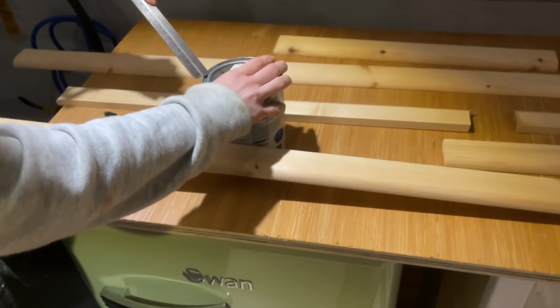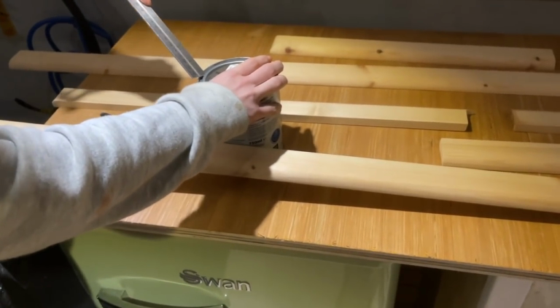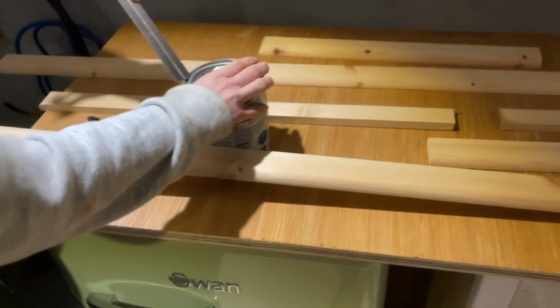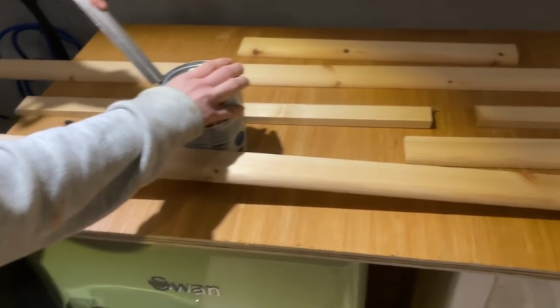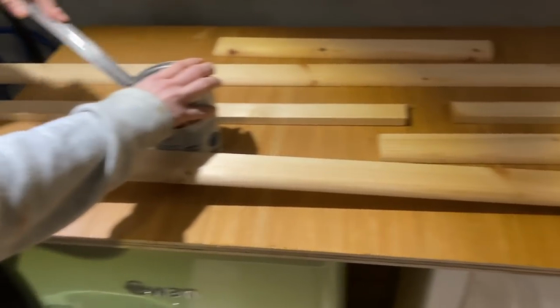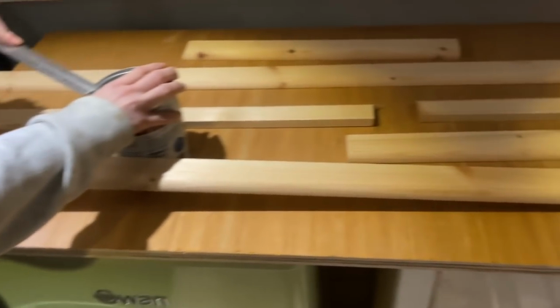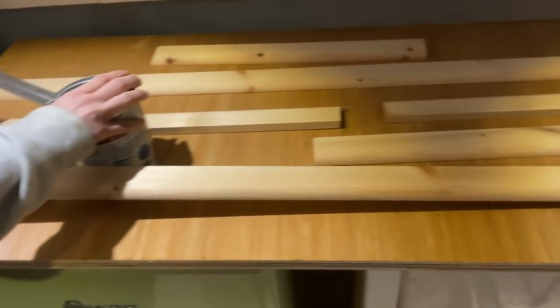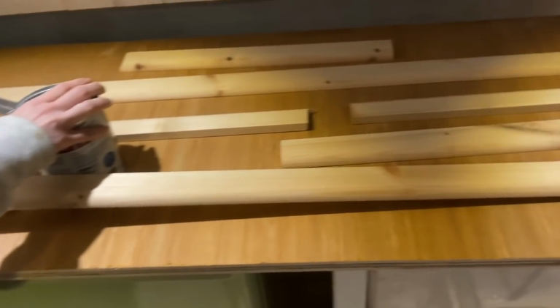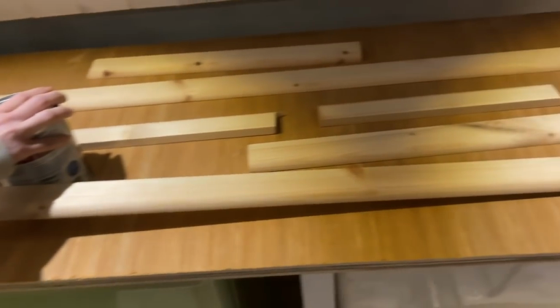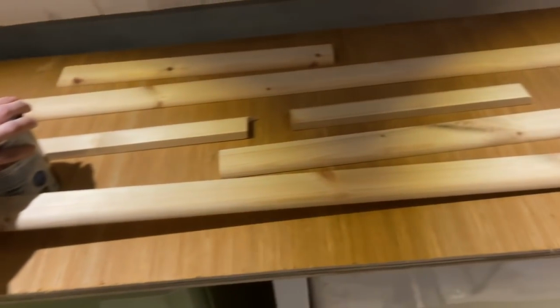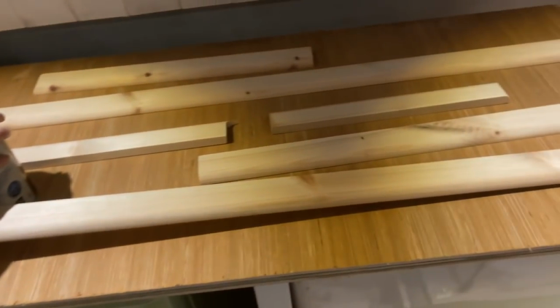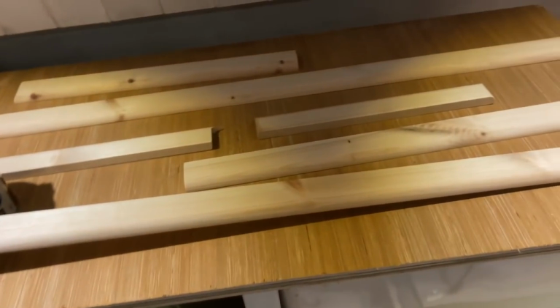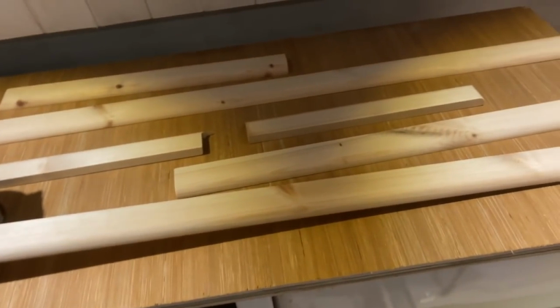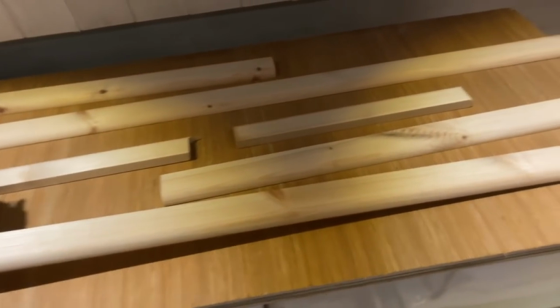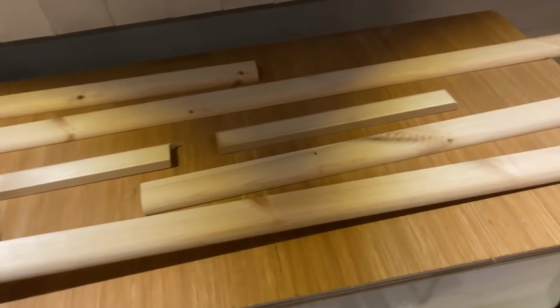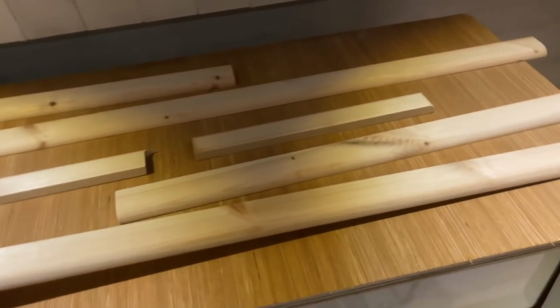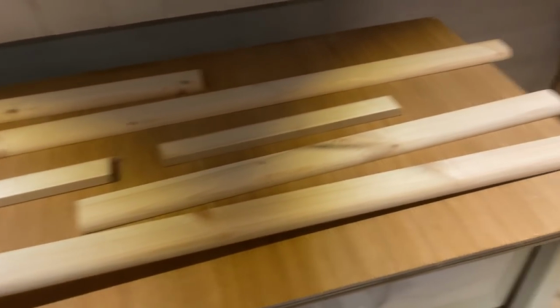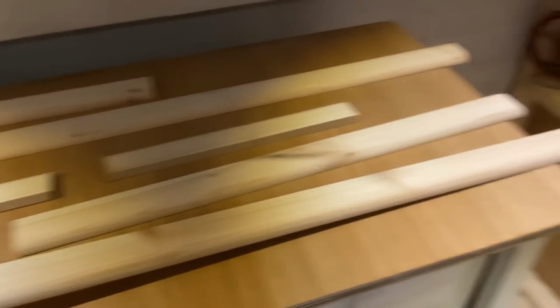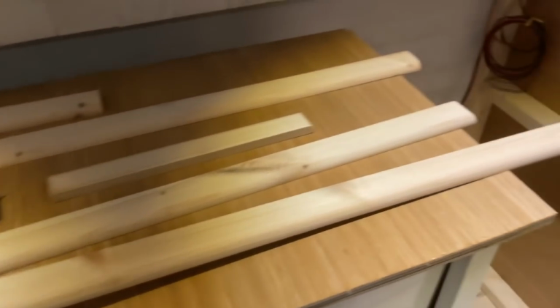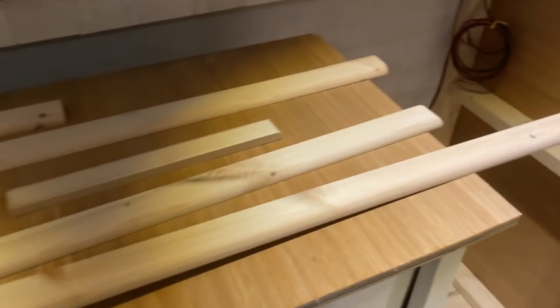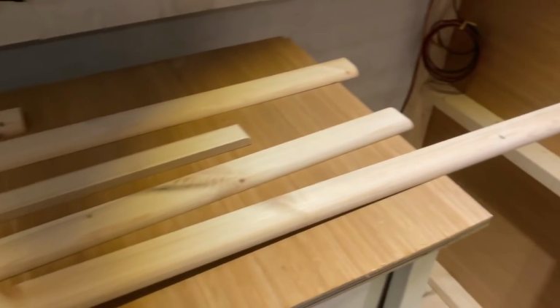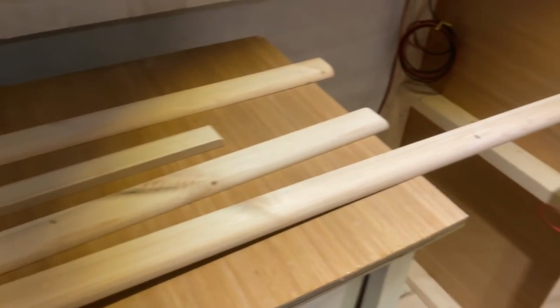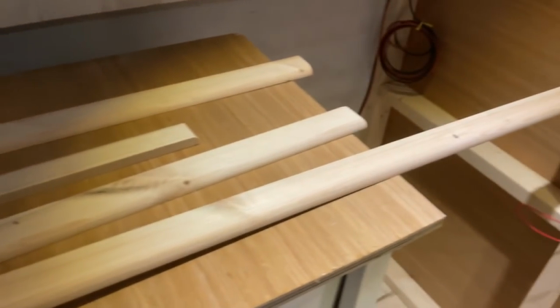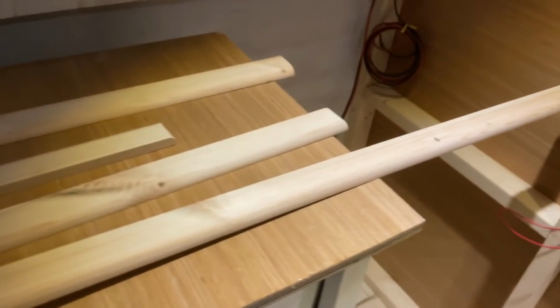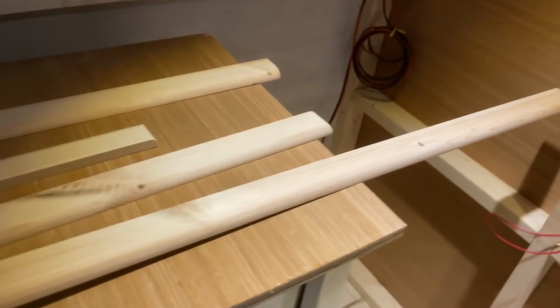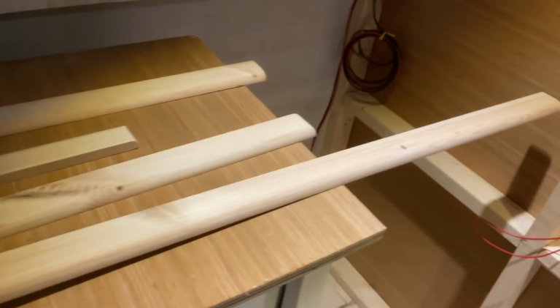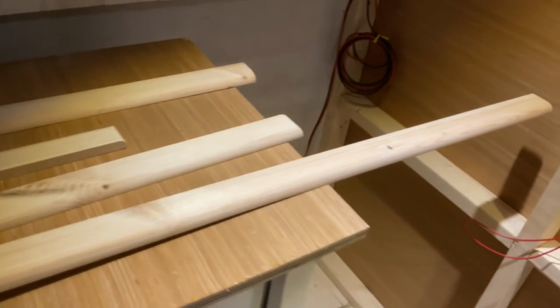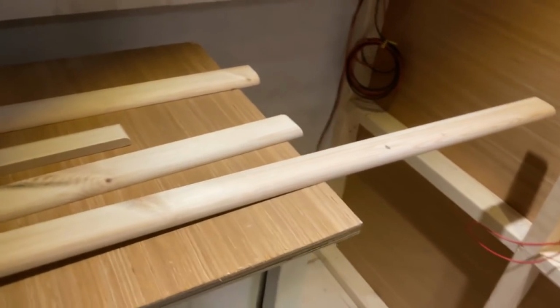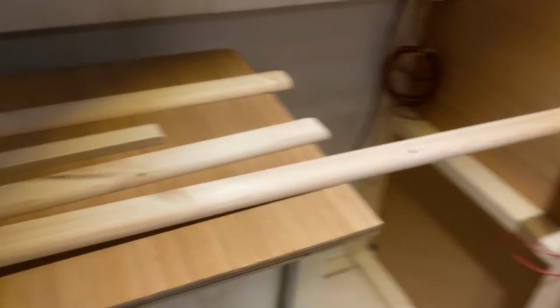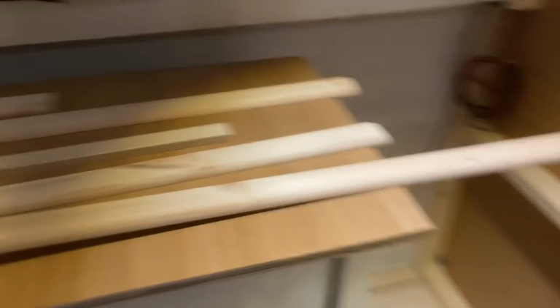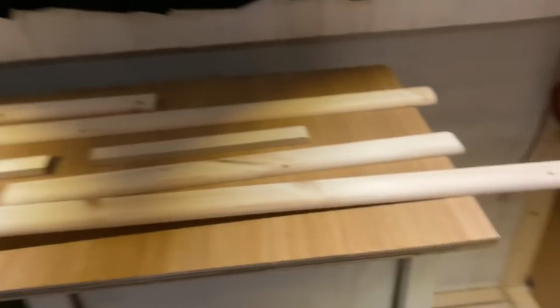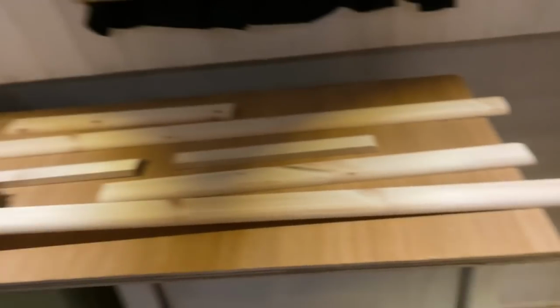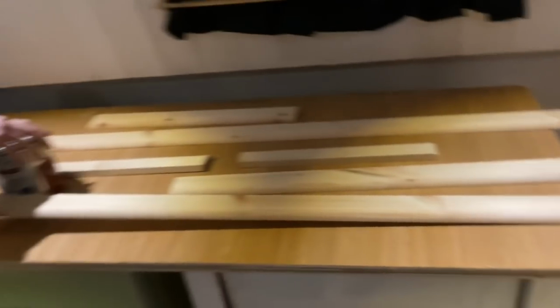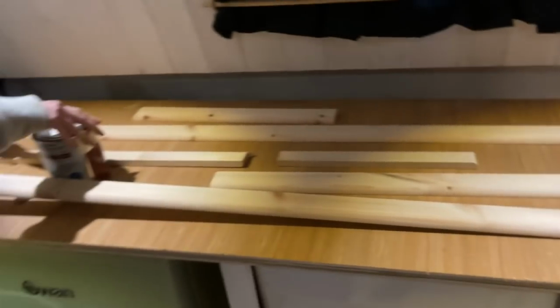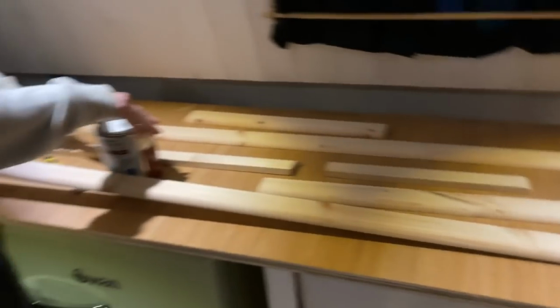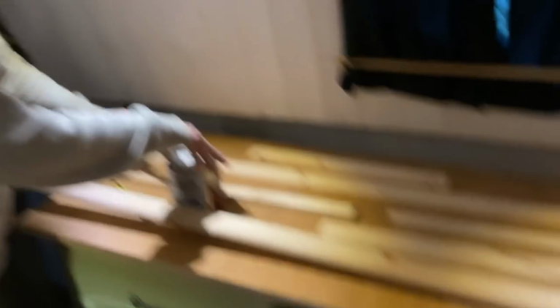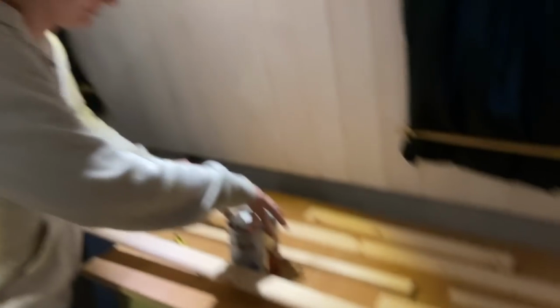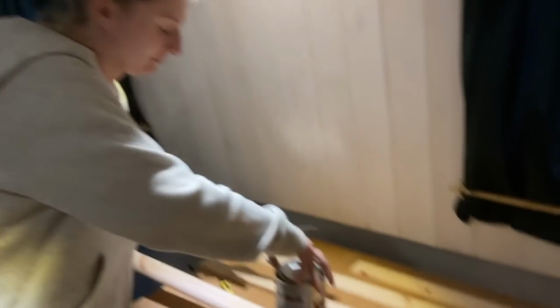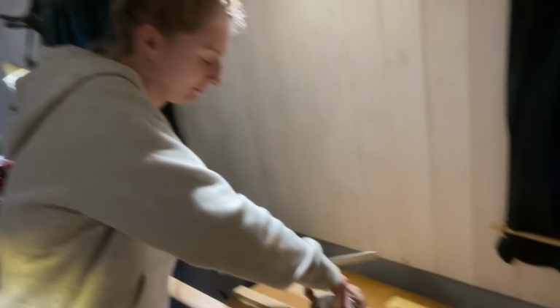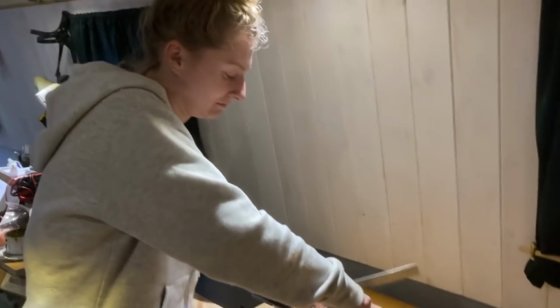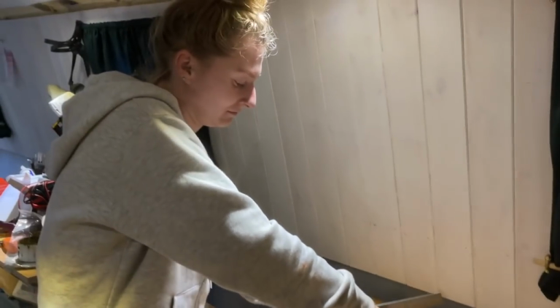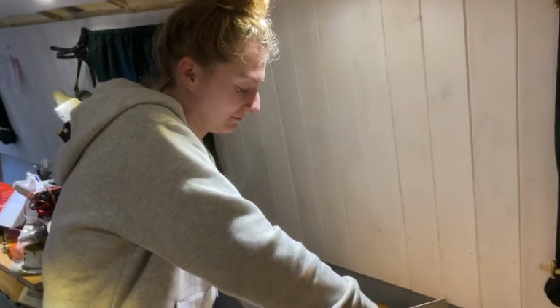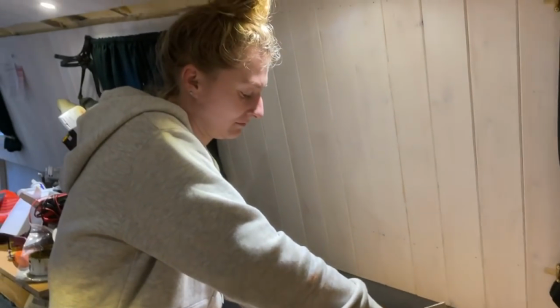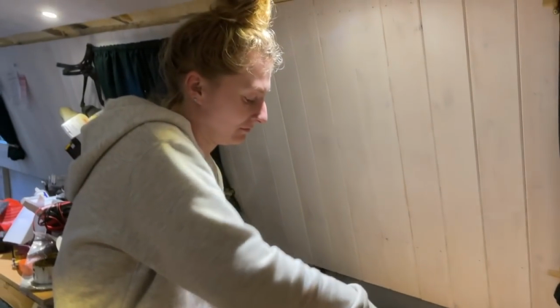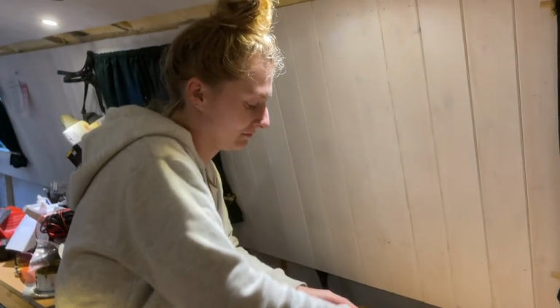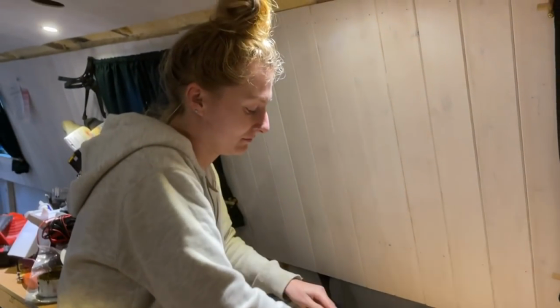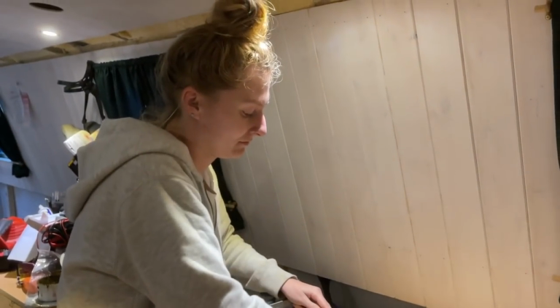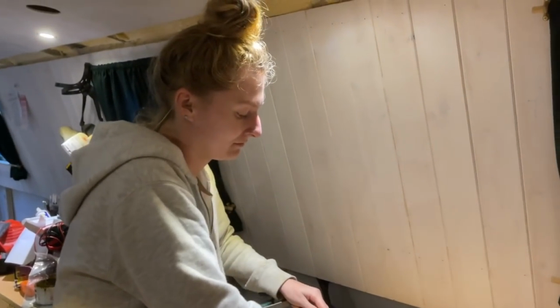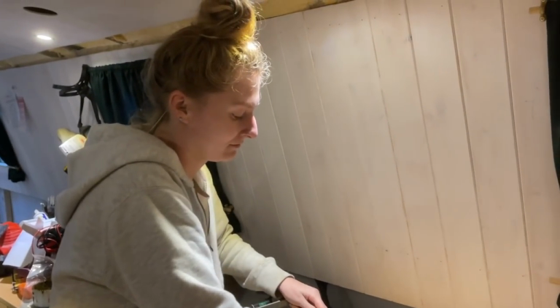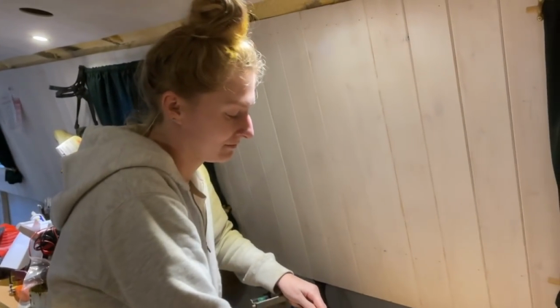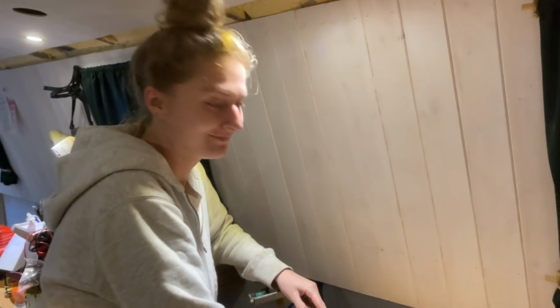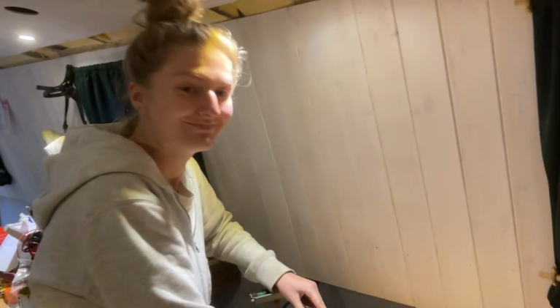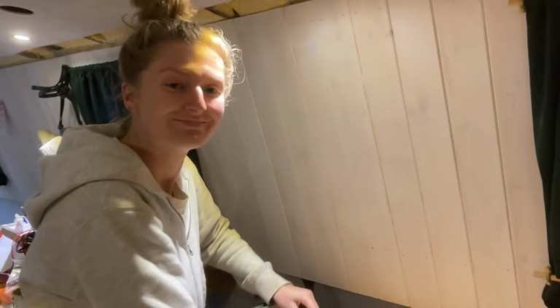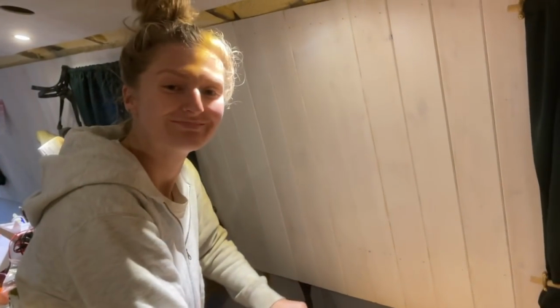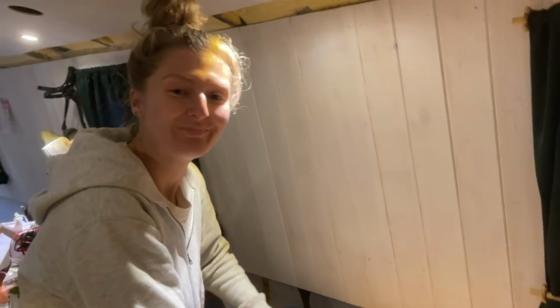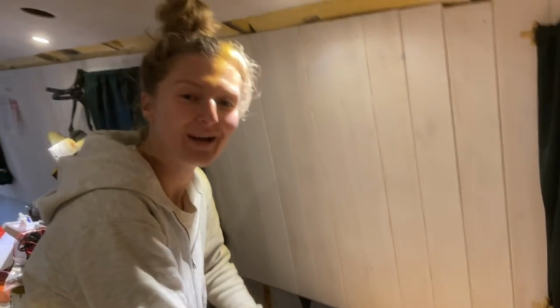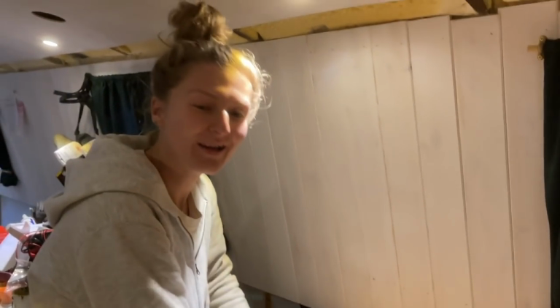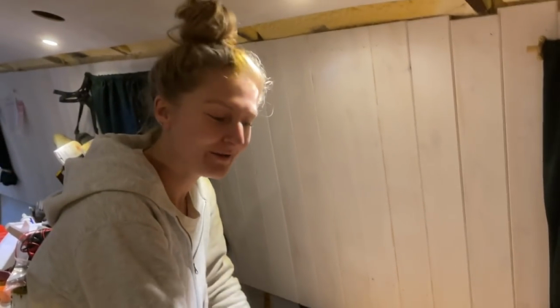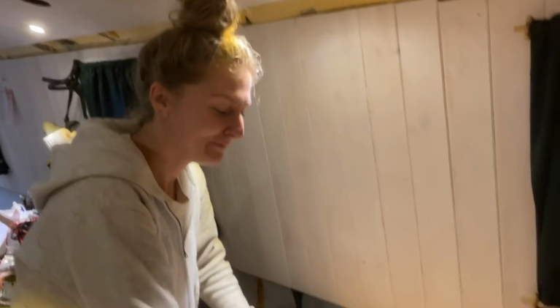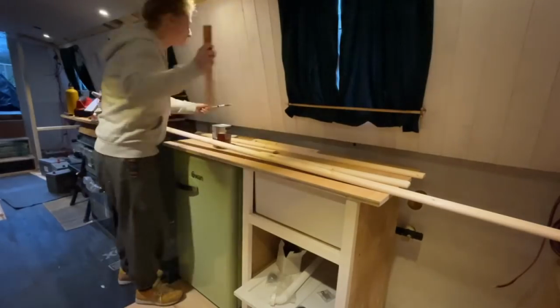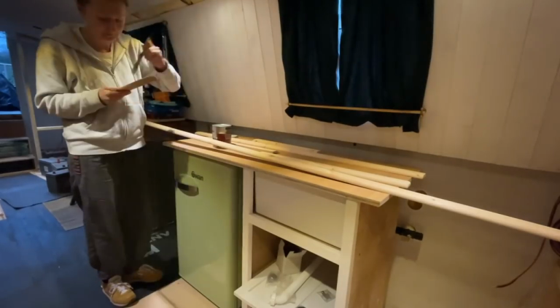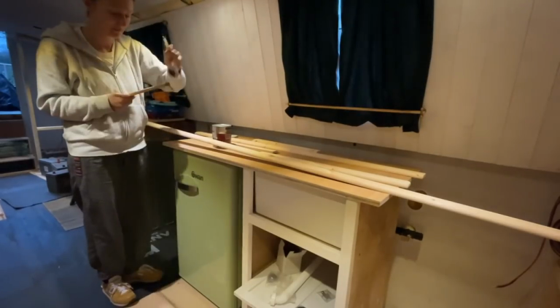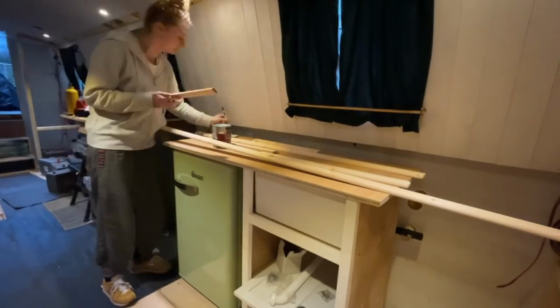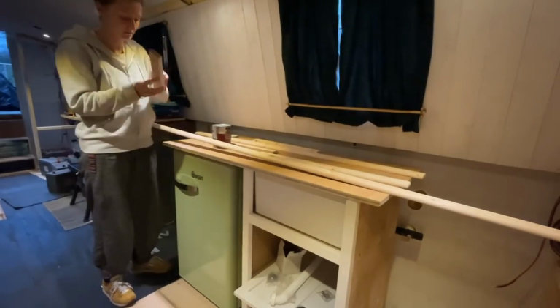Danny's going to paint these and stain them. So screw it in and we'll see you tomorrow. Bye! See you in the morning!